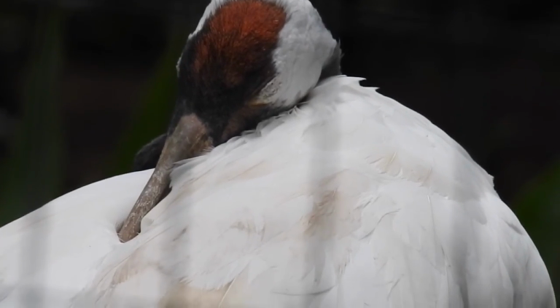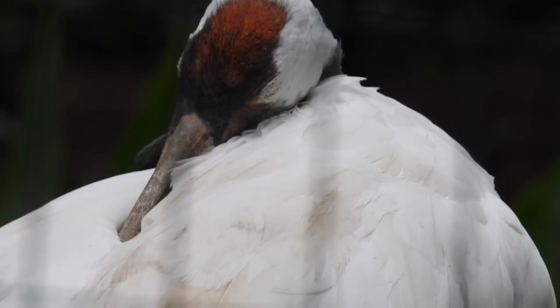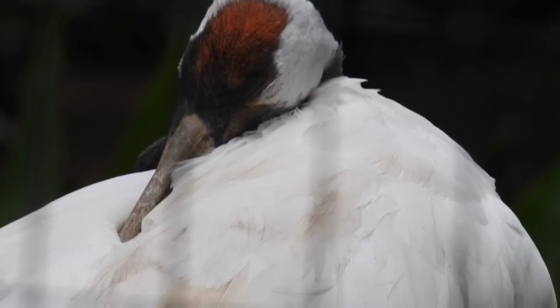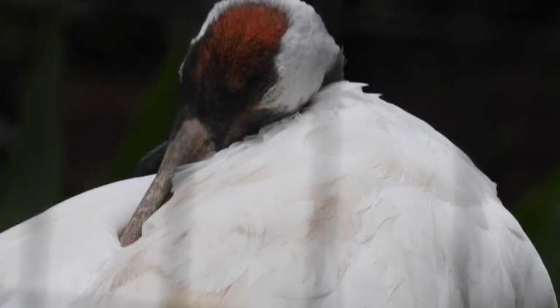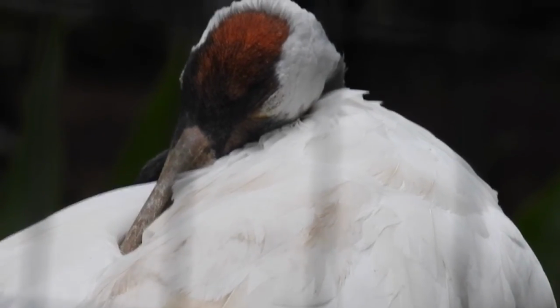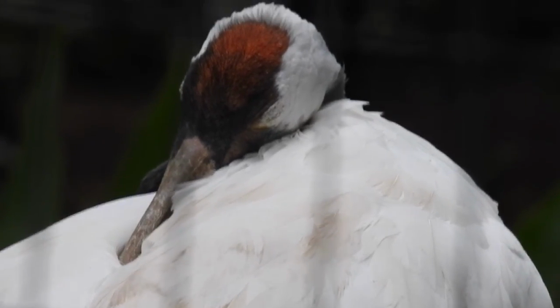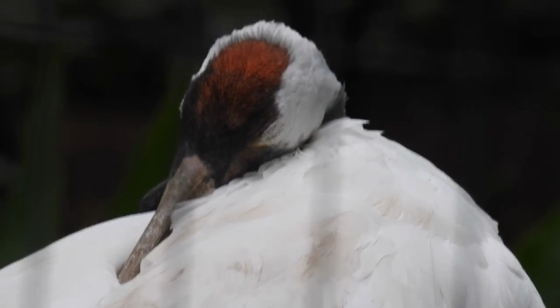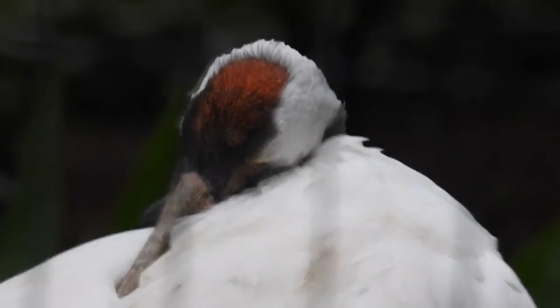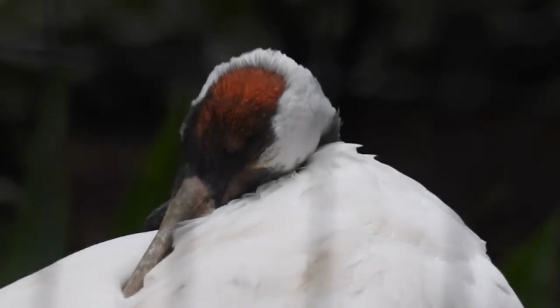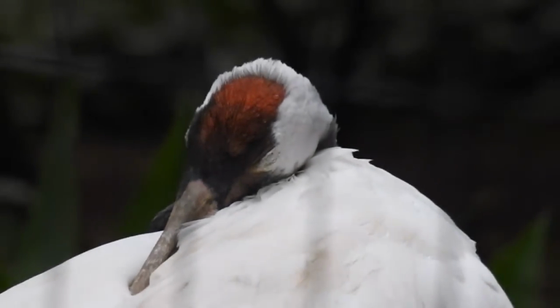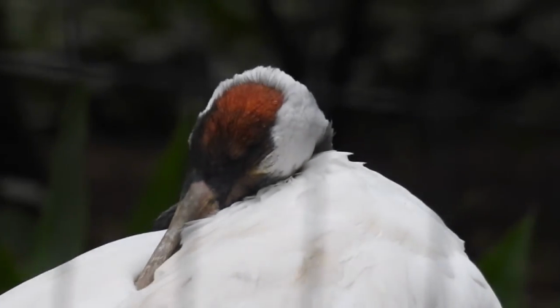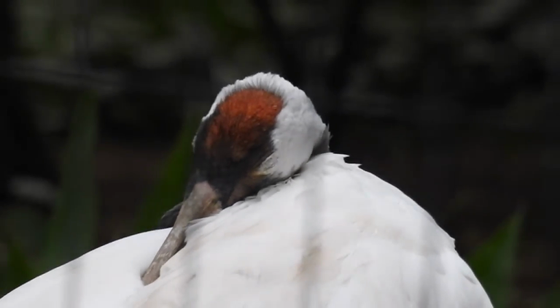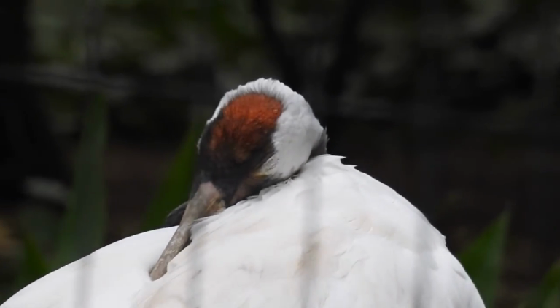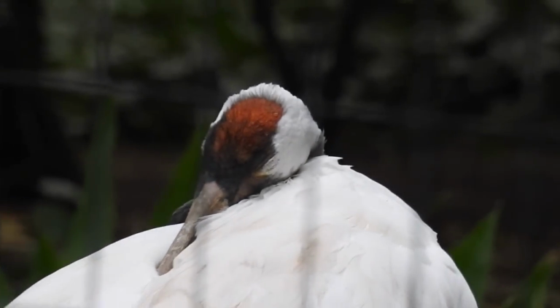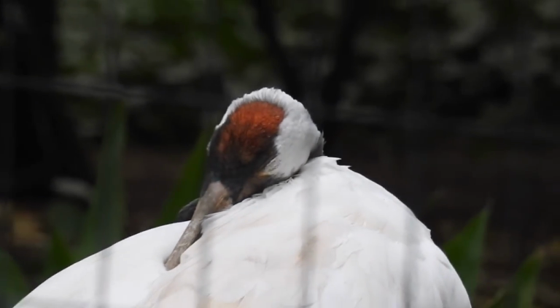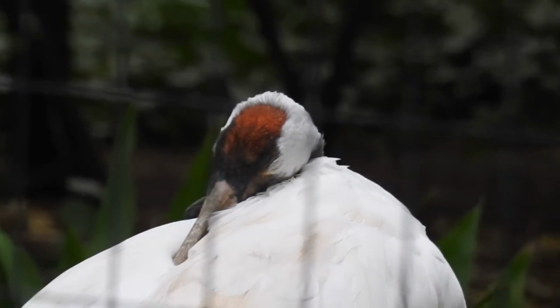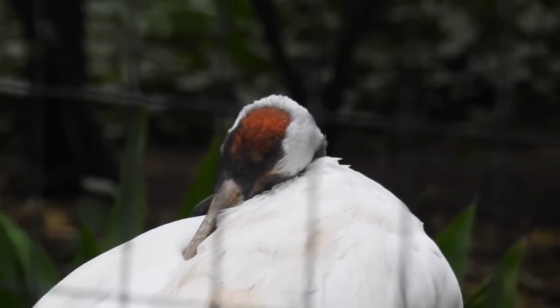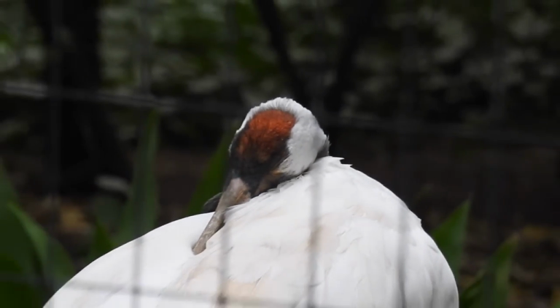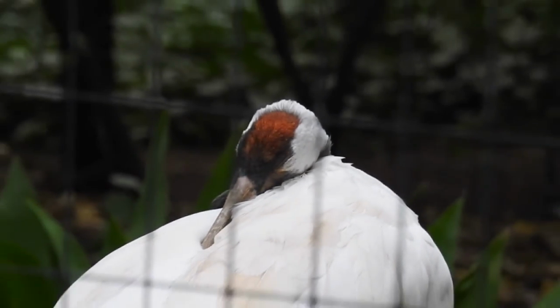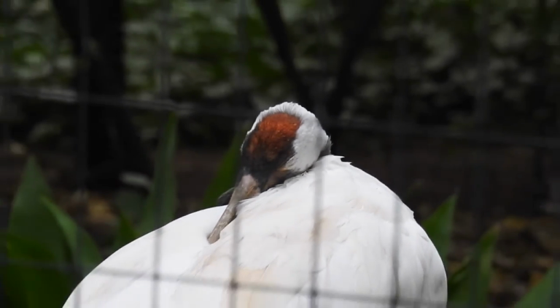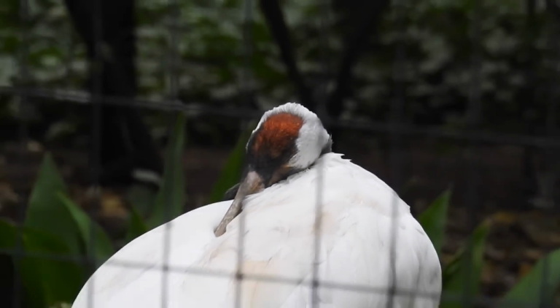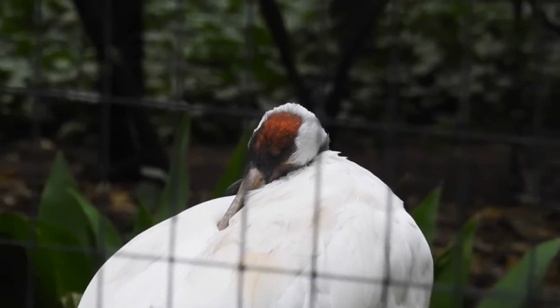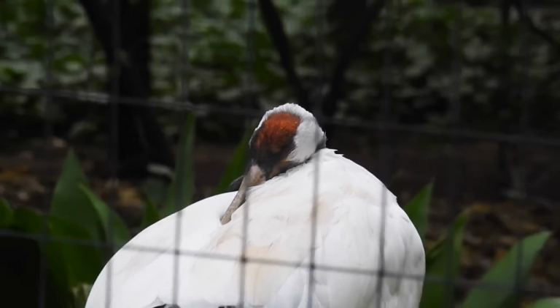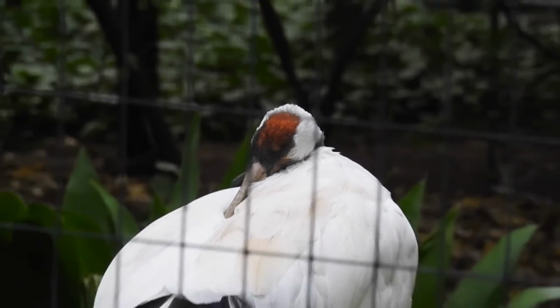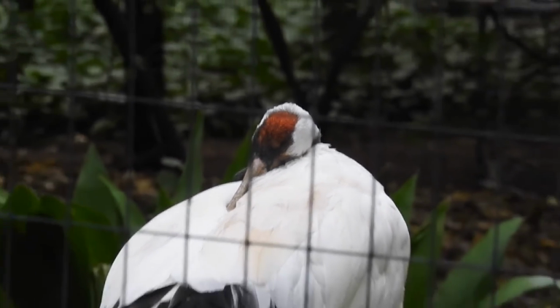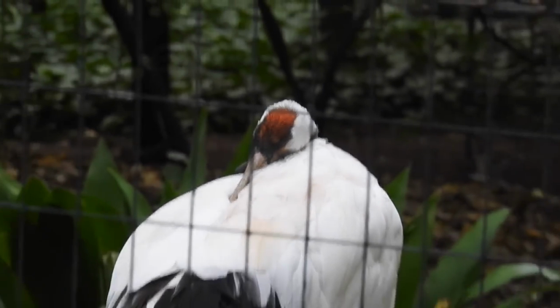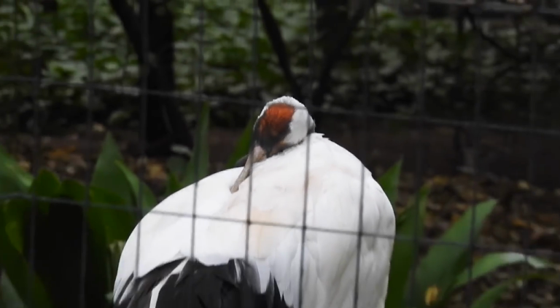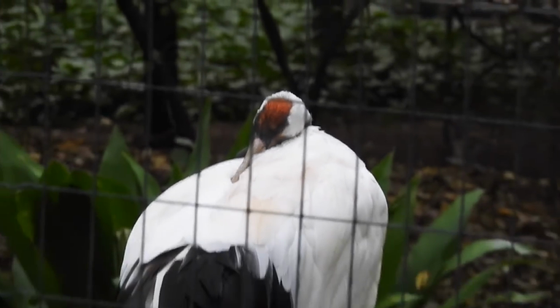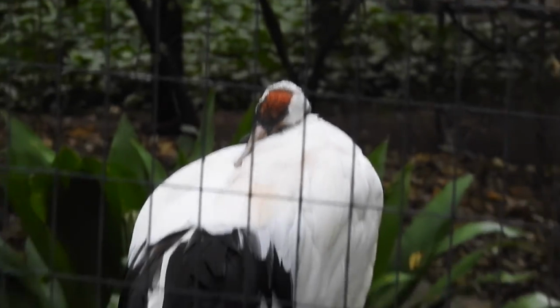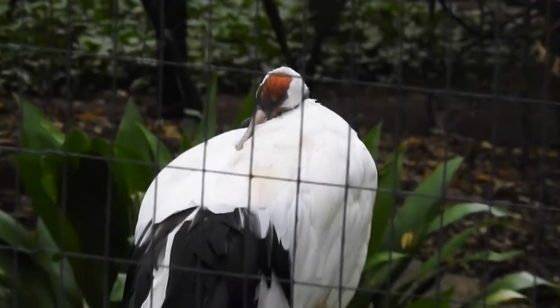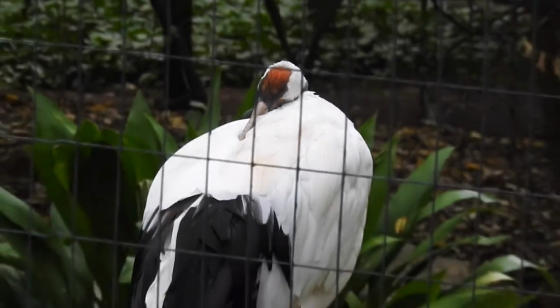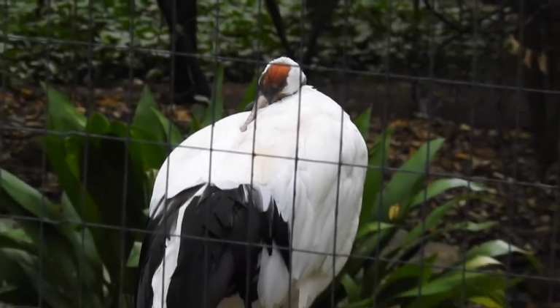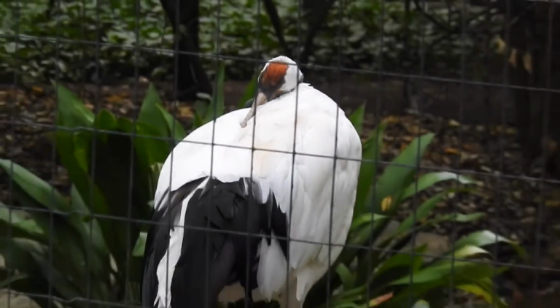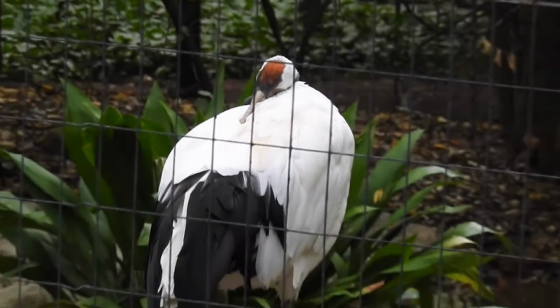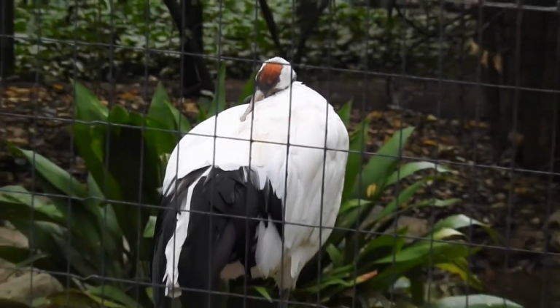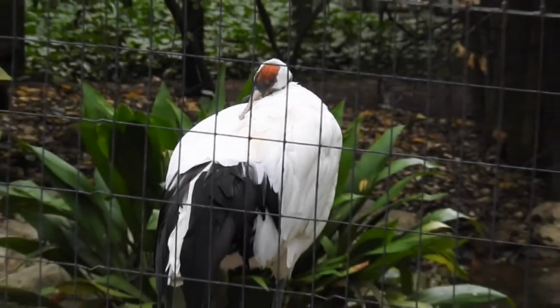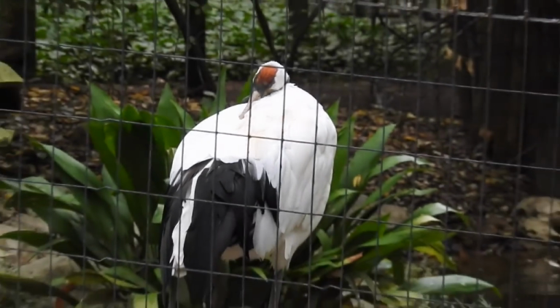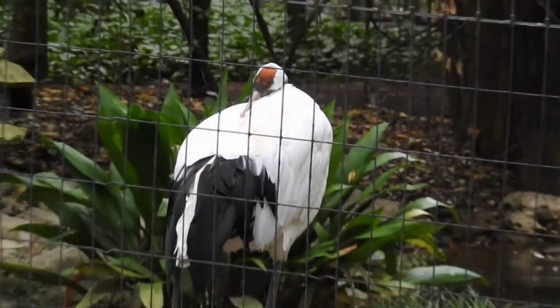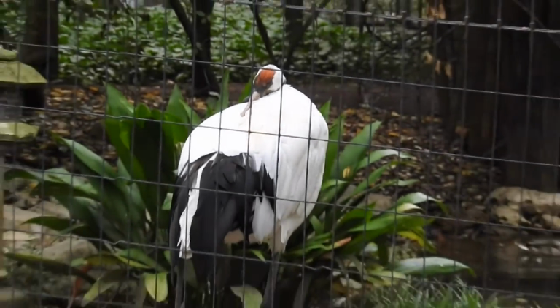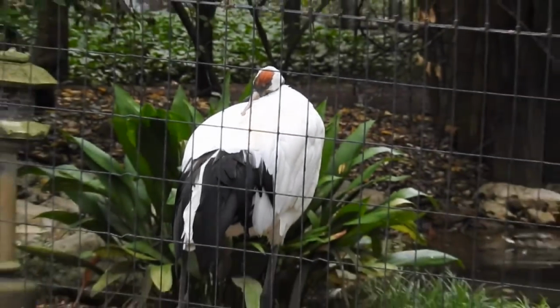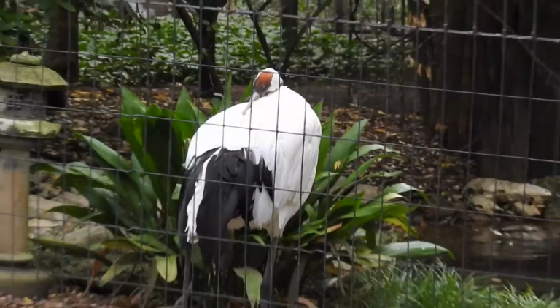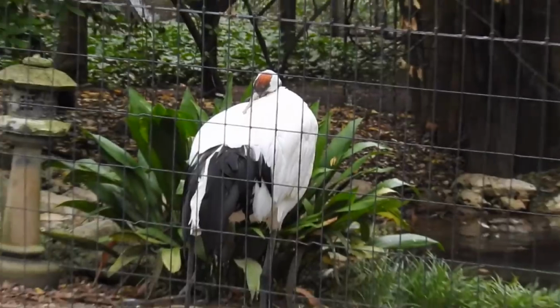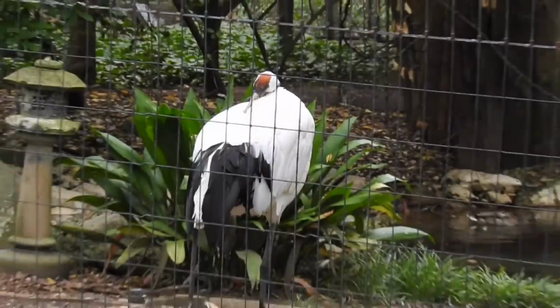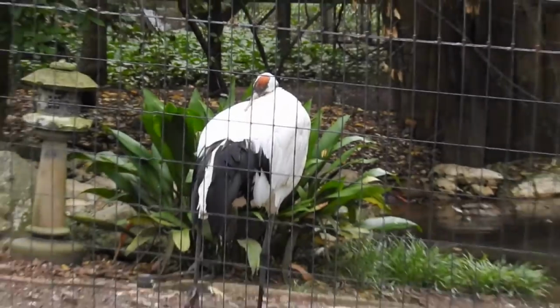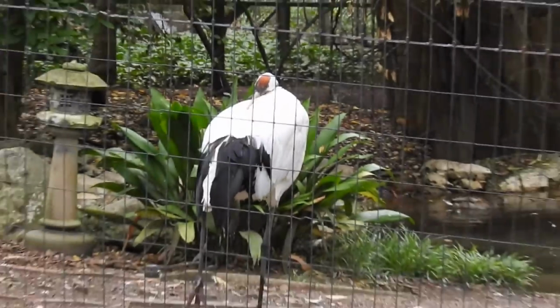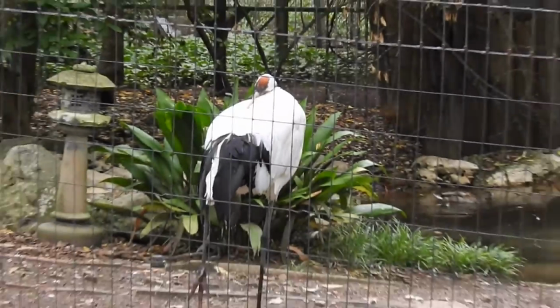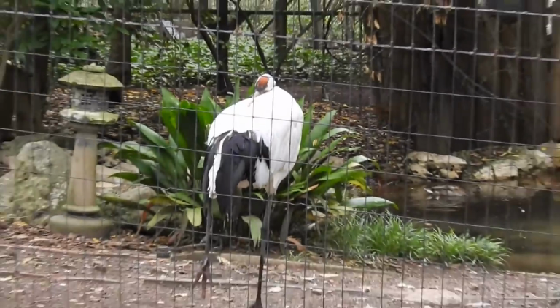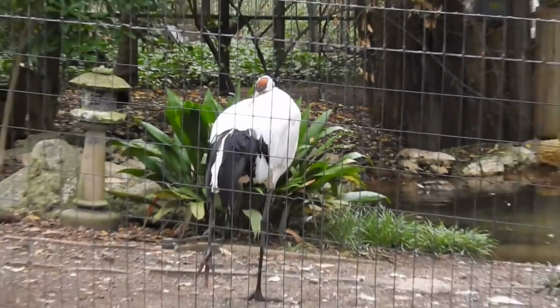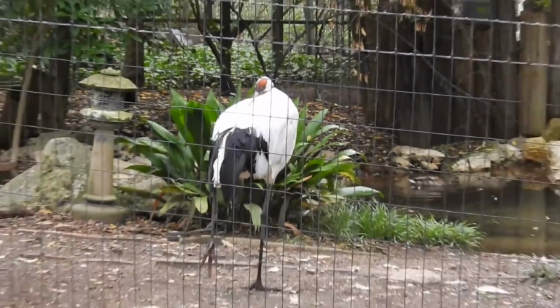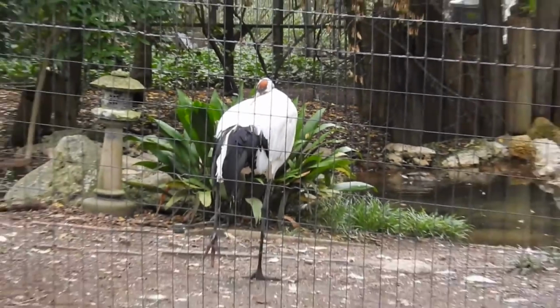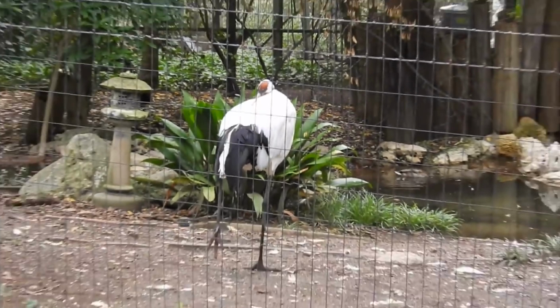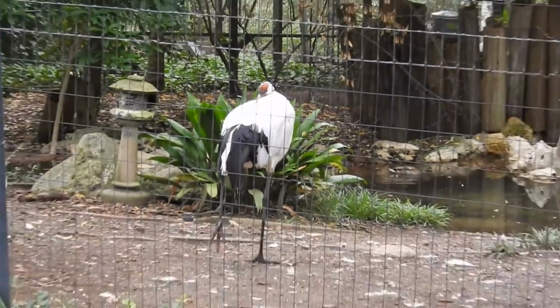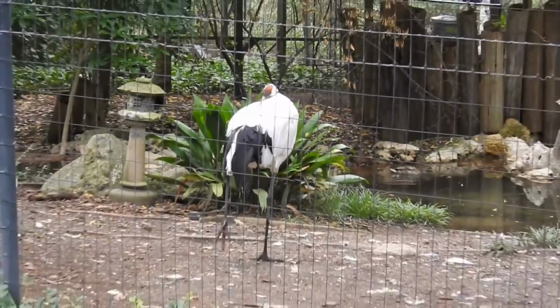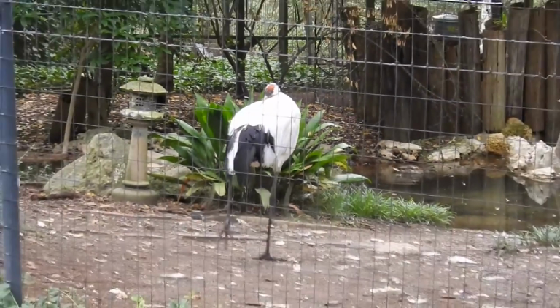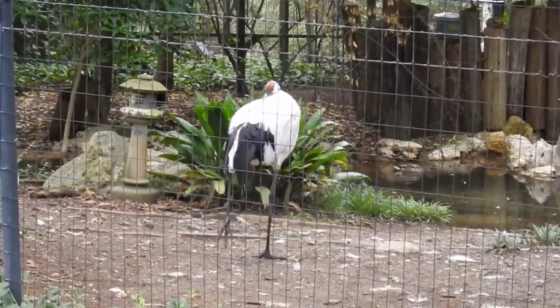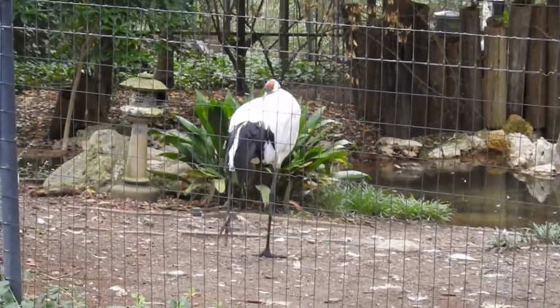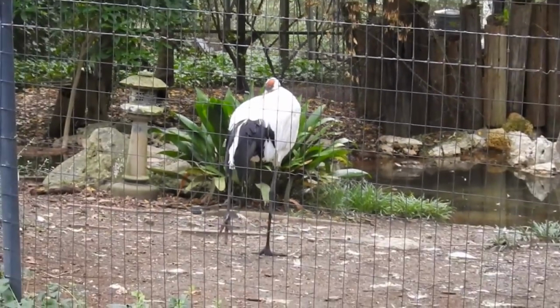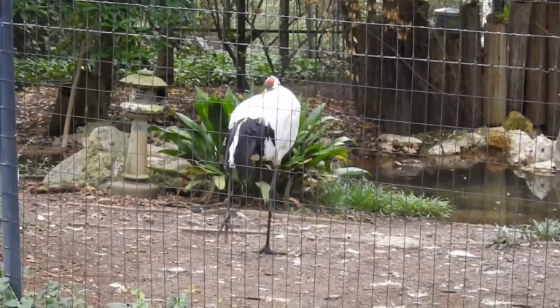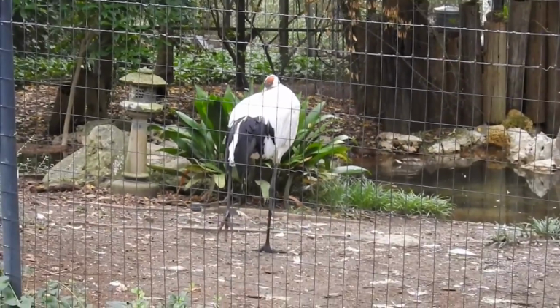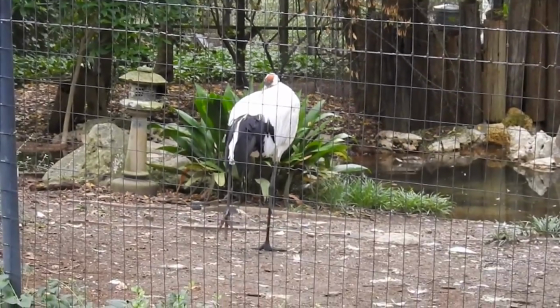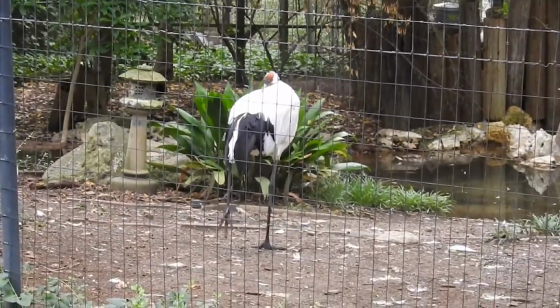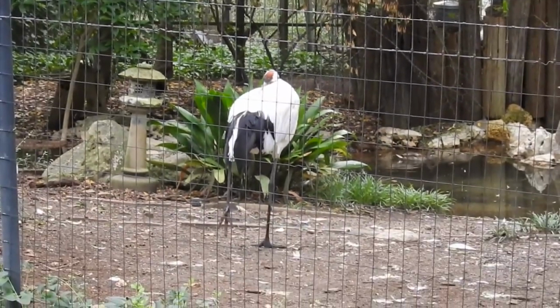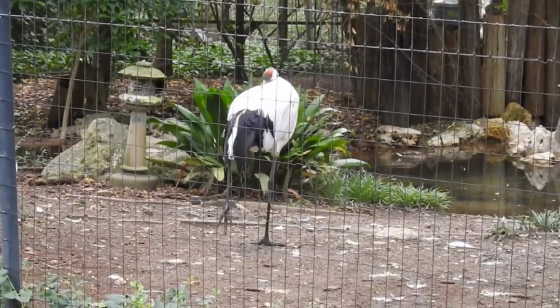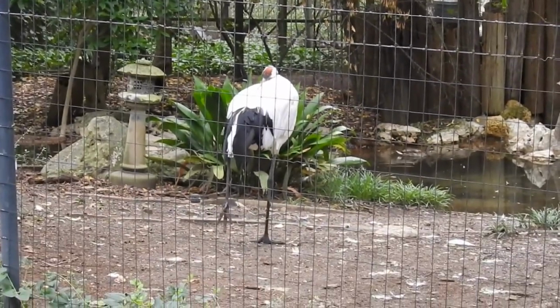One of the rarest cranes in the world — what is the primary cause of their decline? You can find the answer in the graphic.